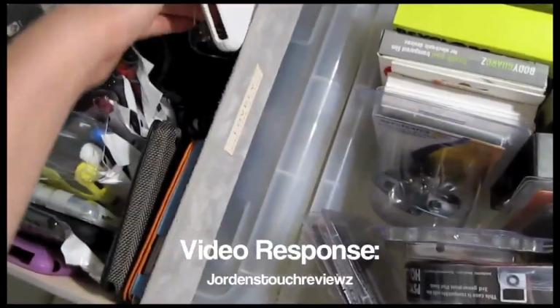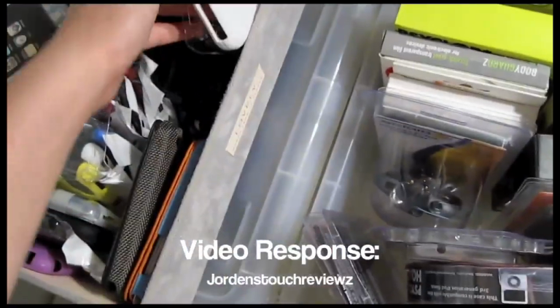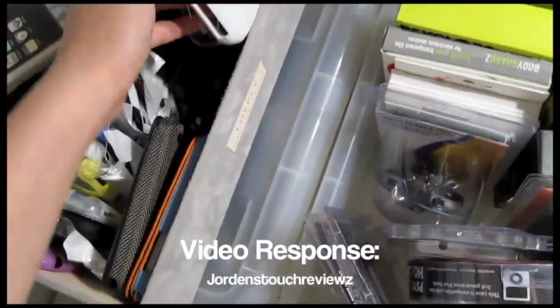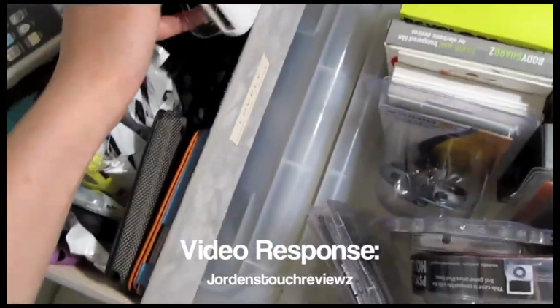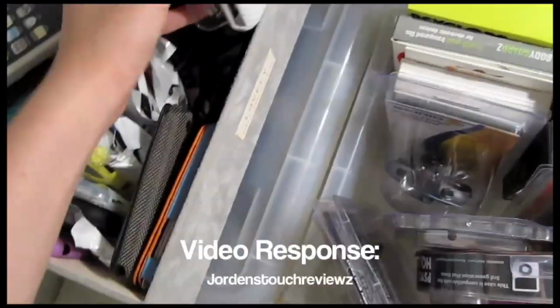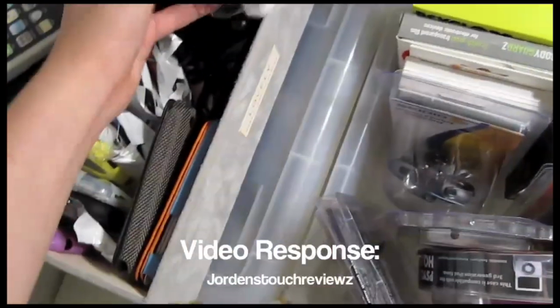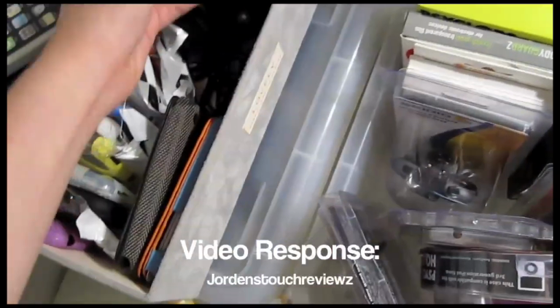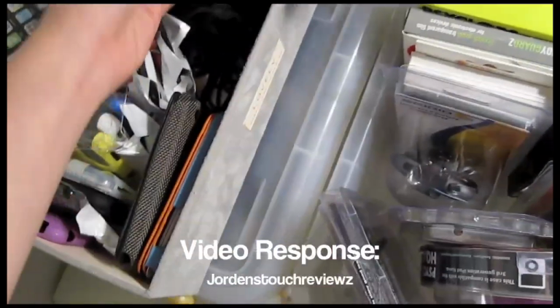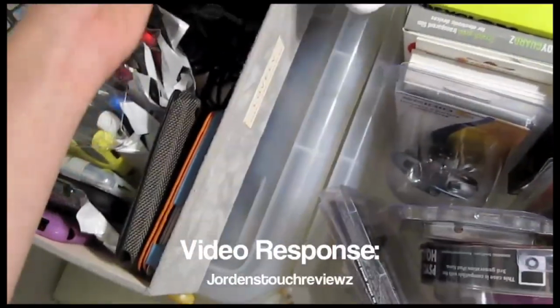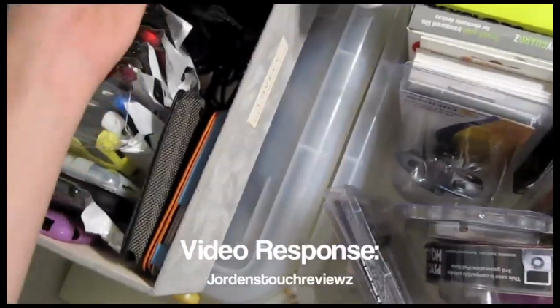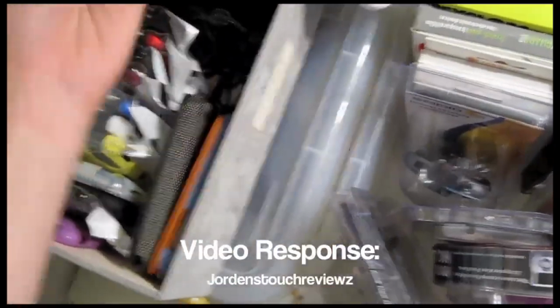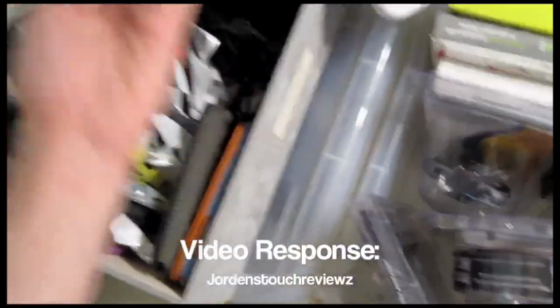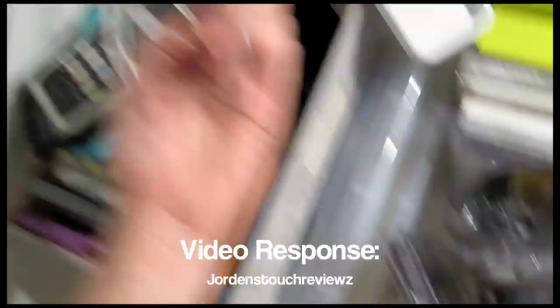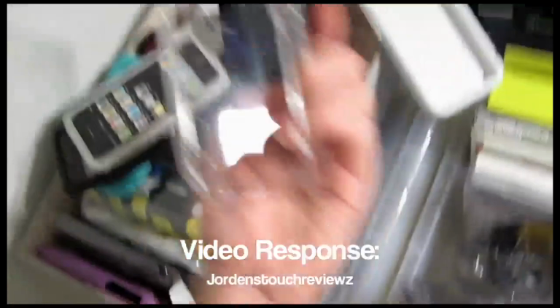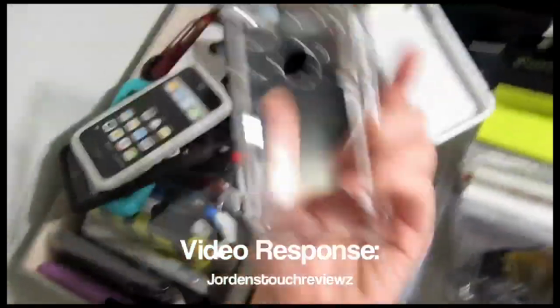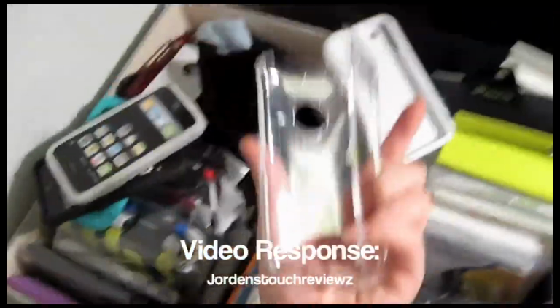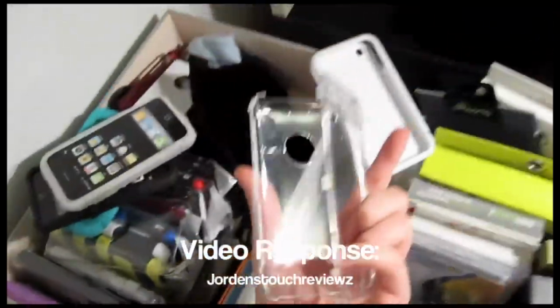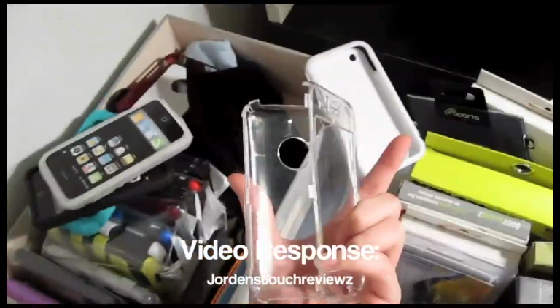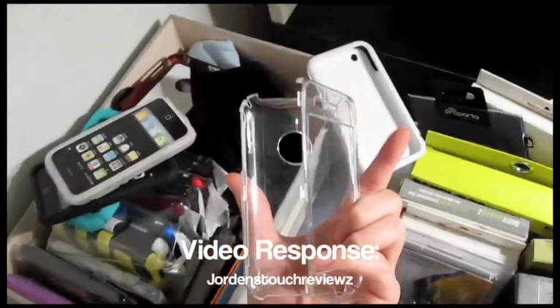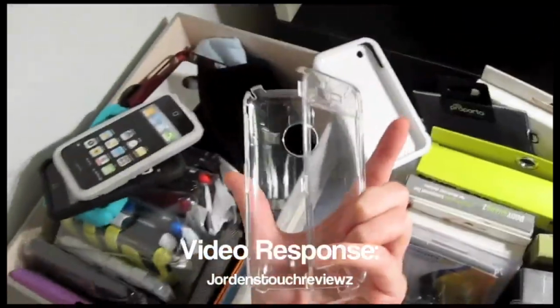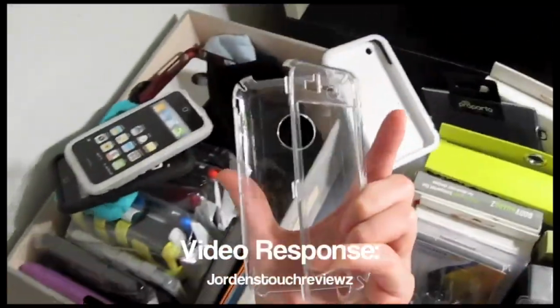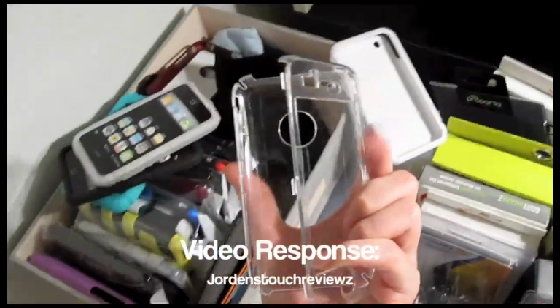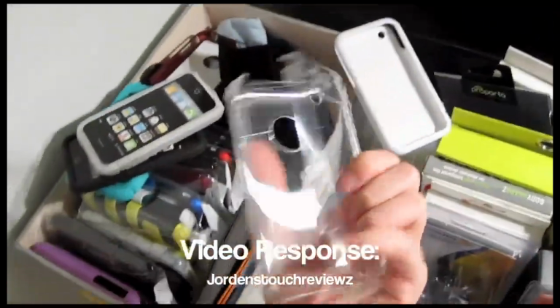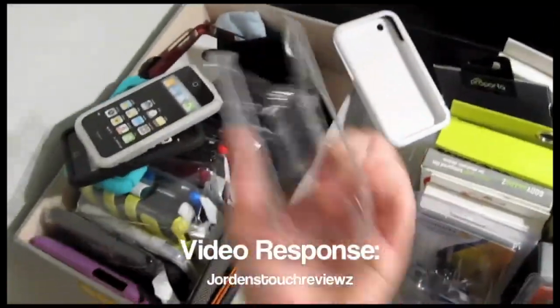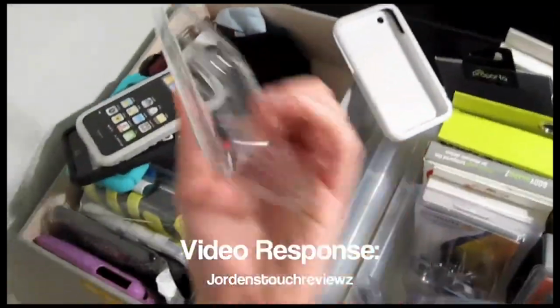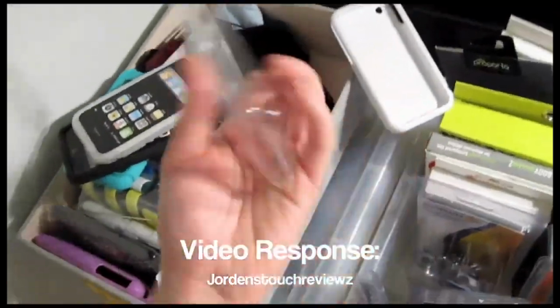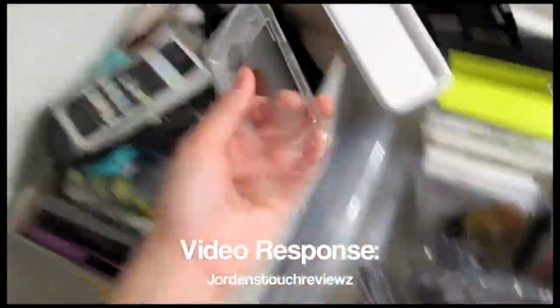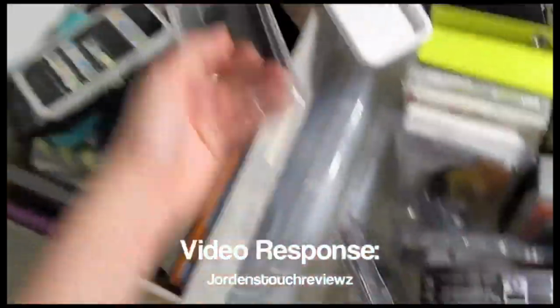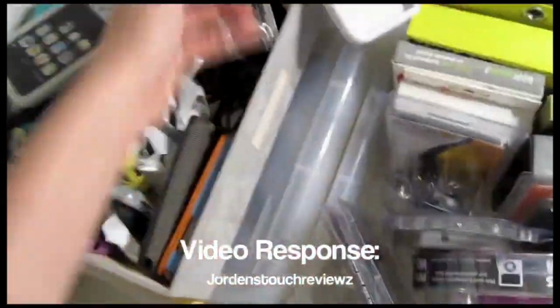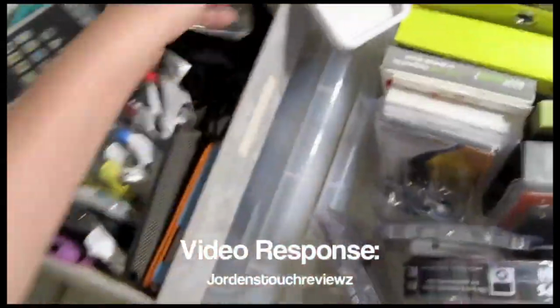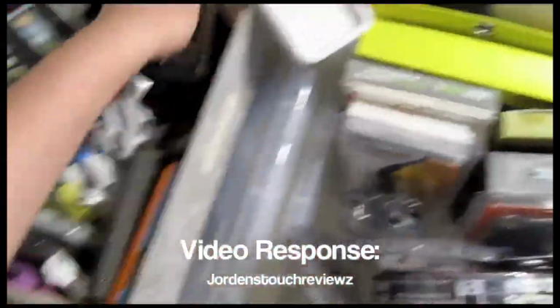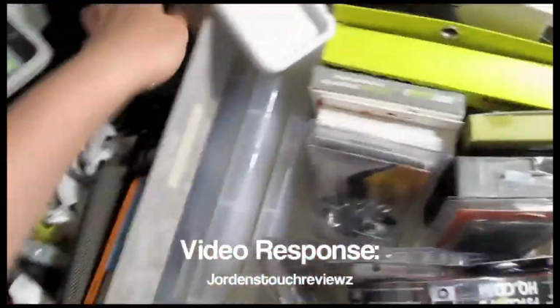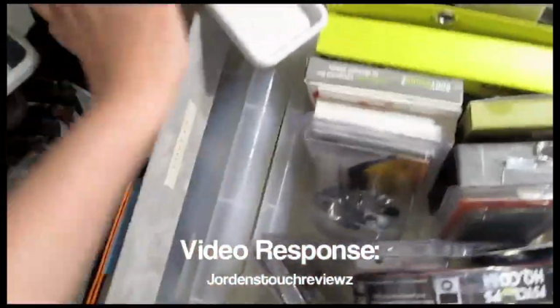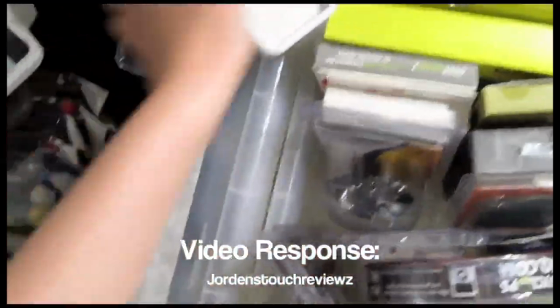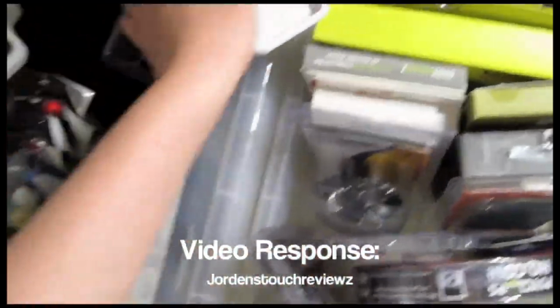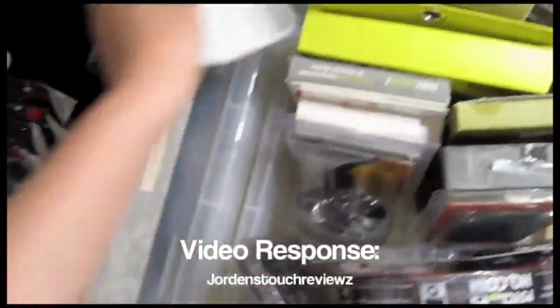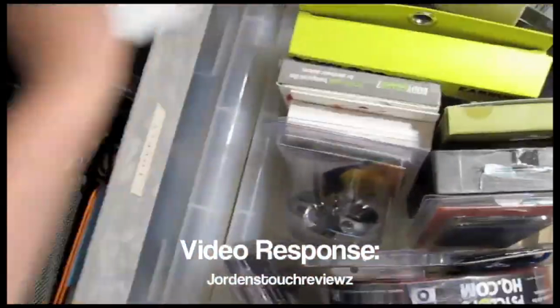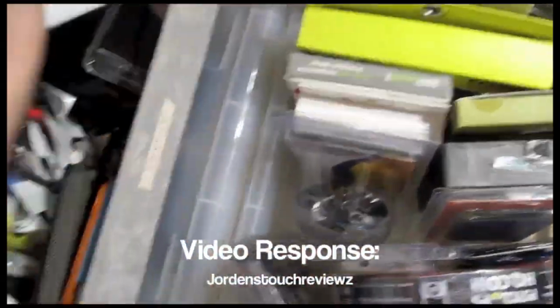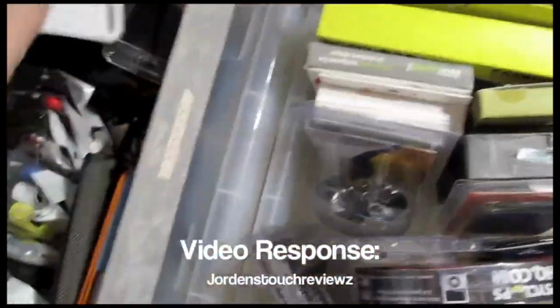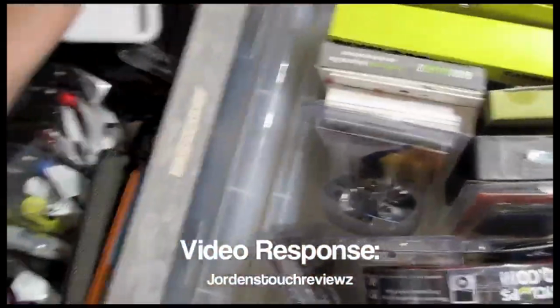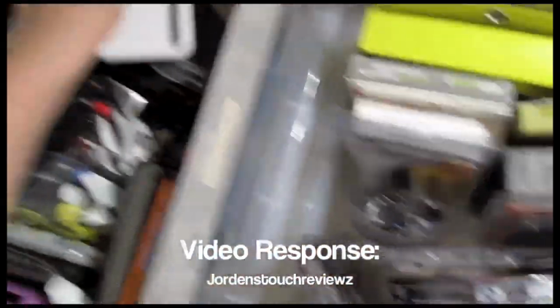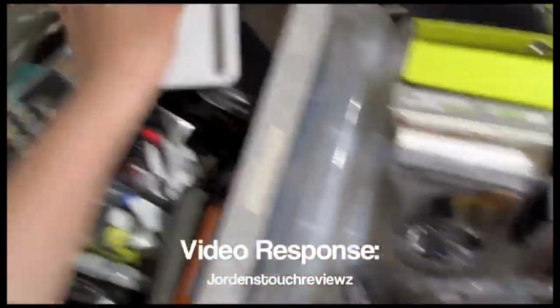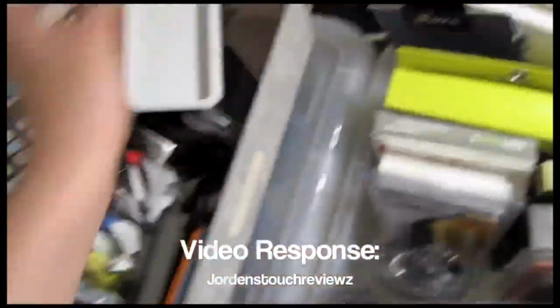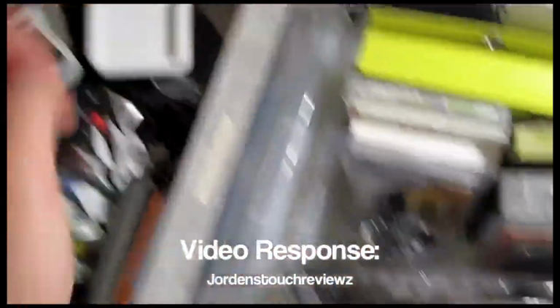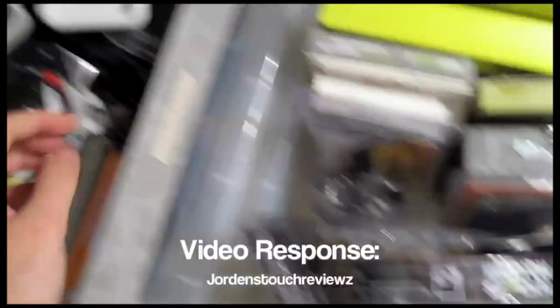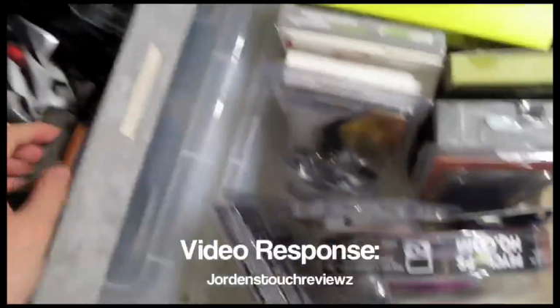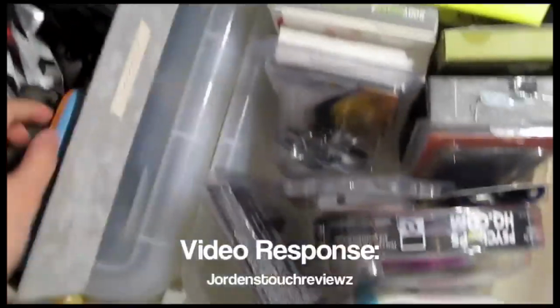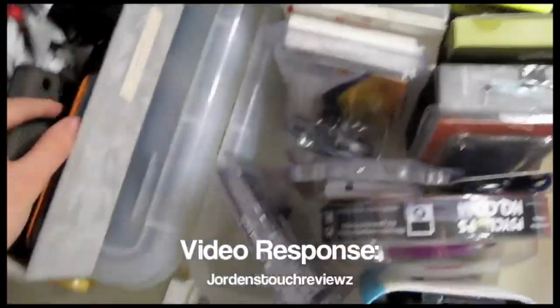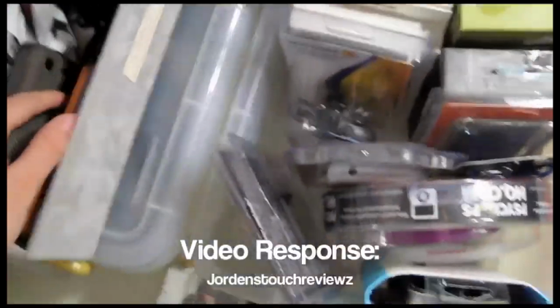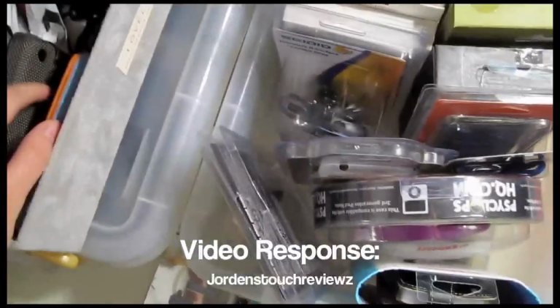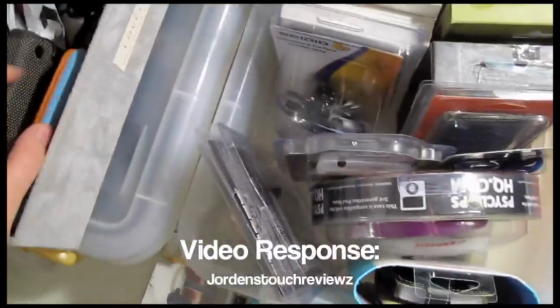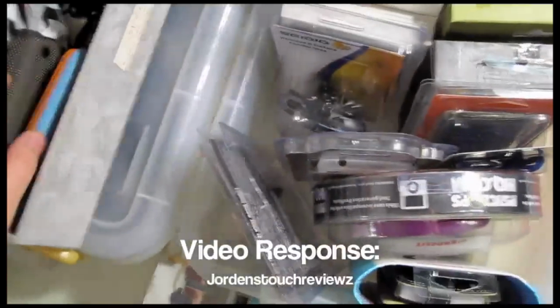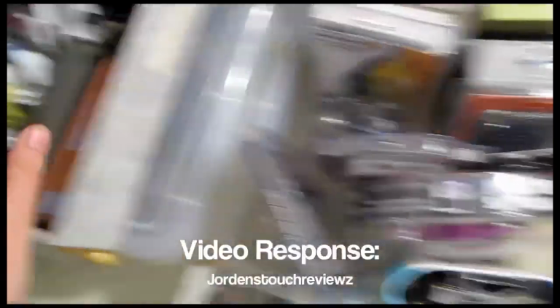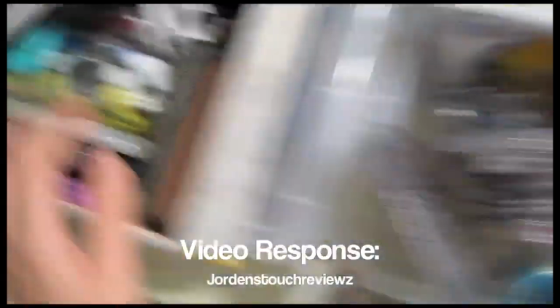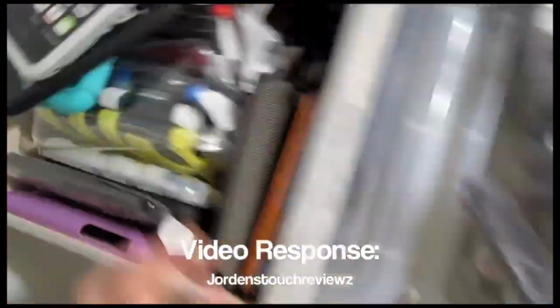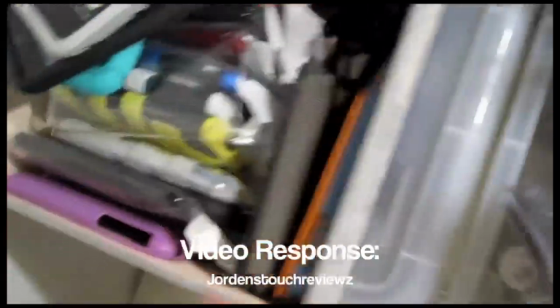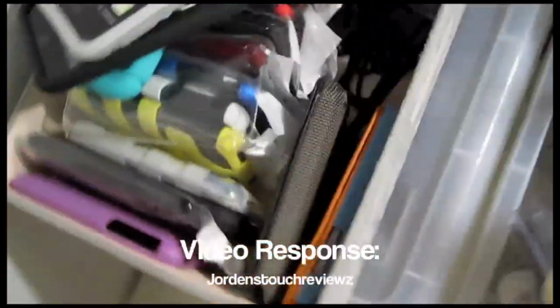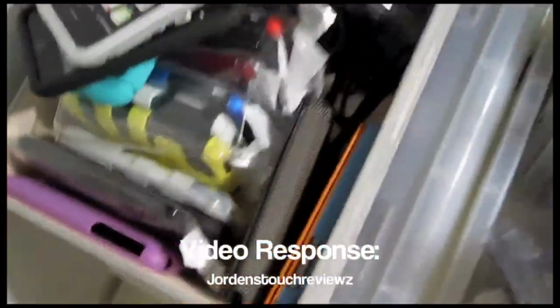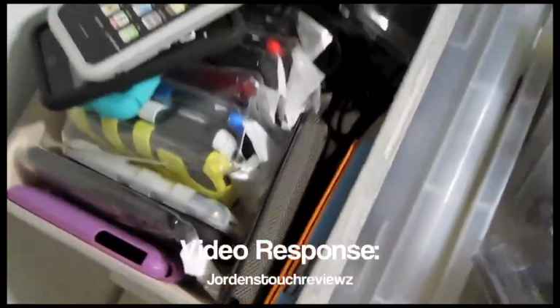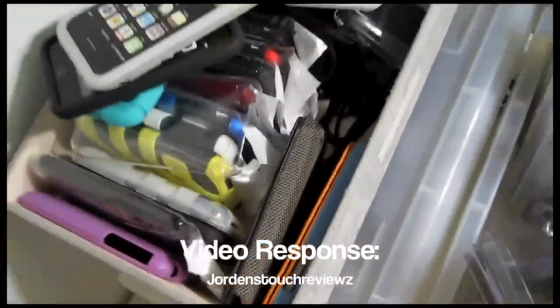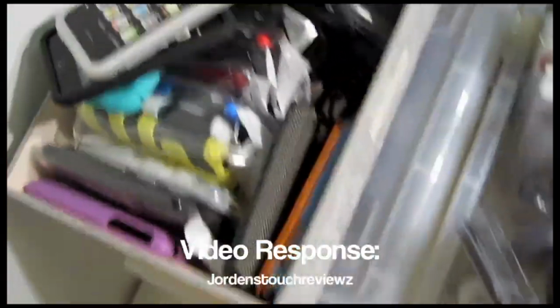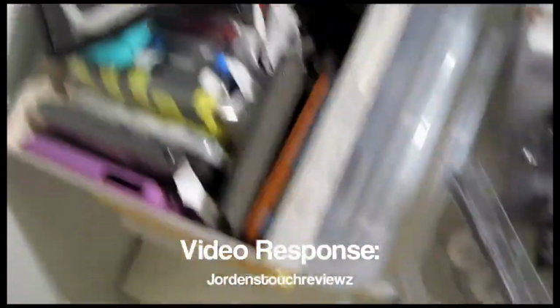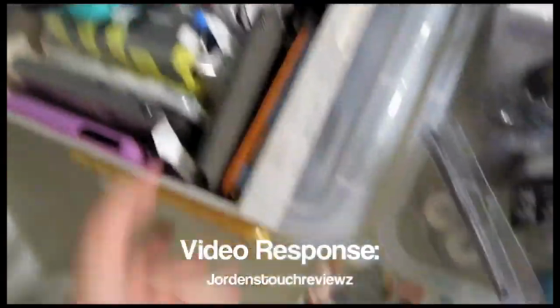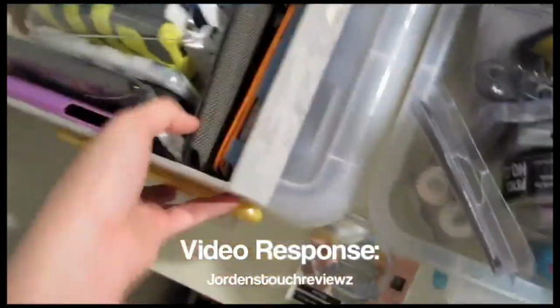Here I have a case sent to me from Sean, SG Artland.